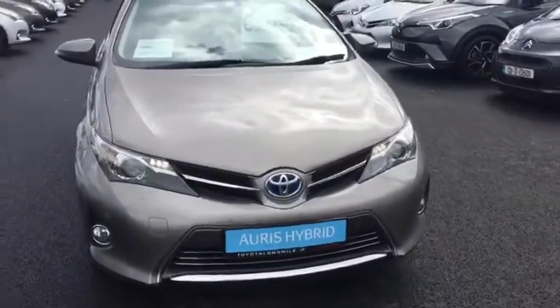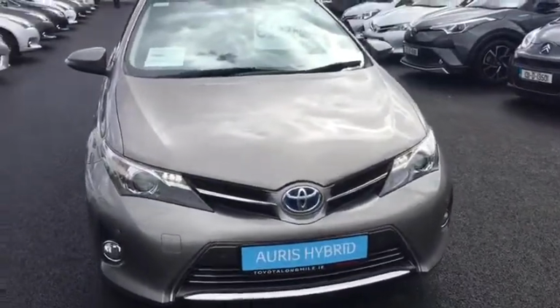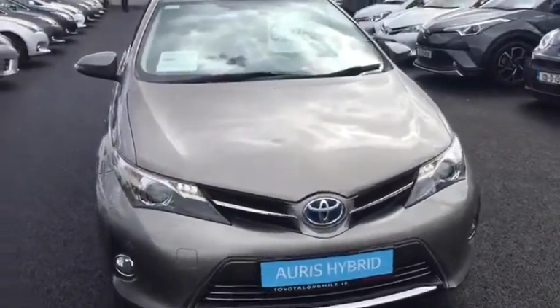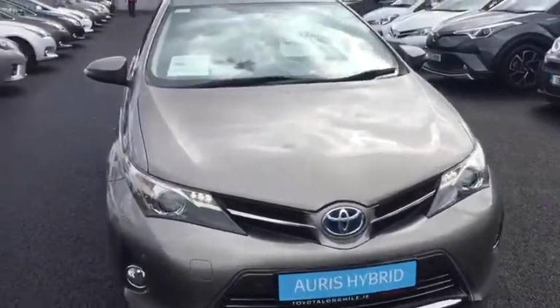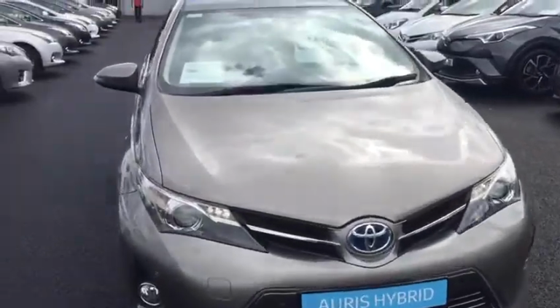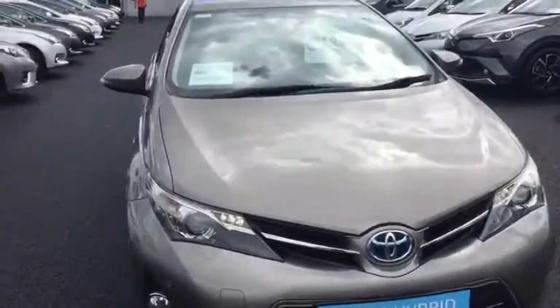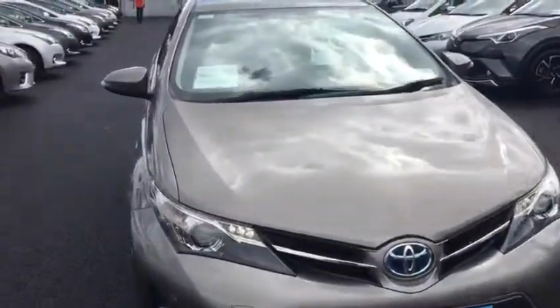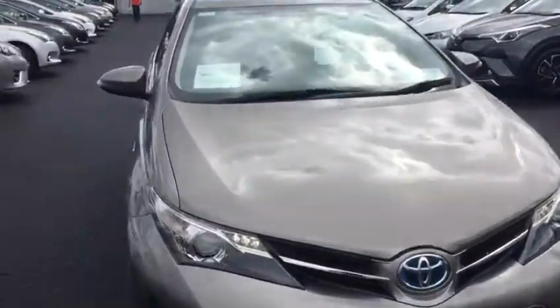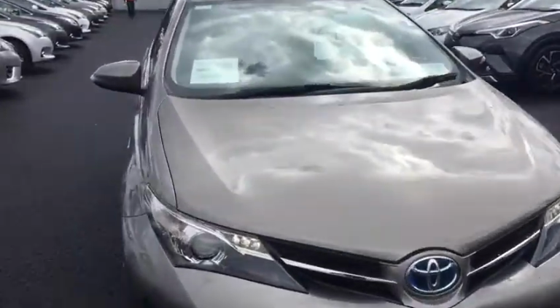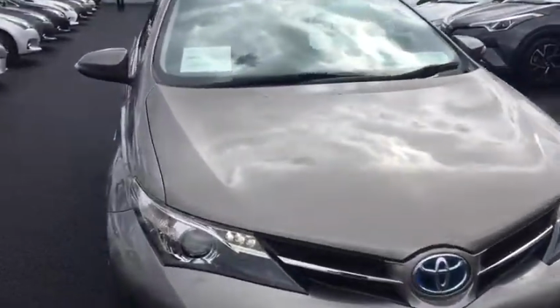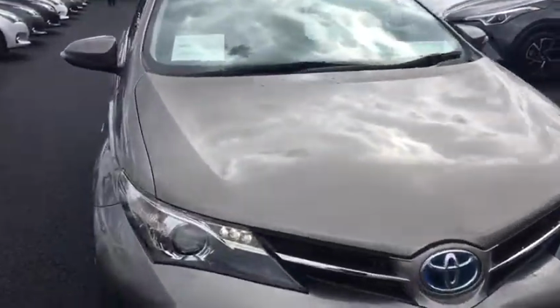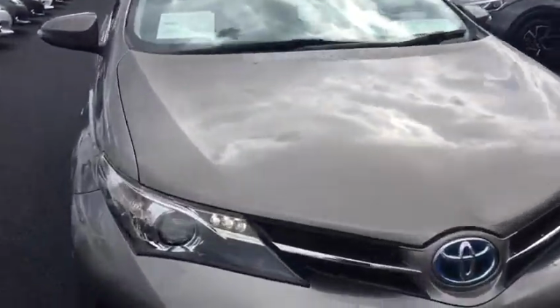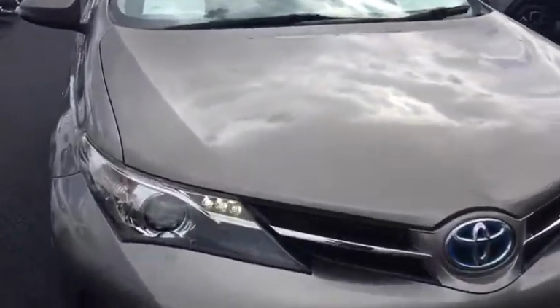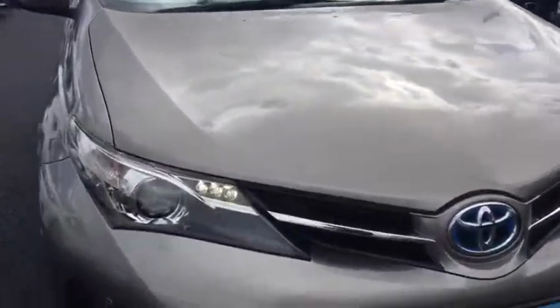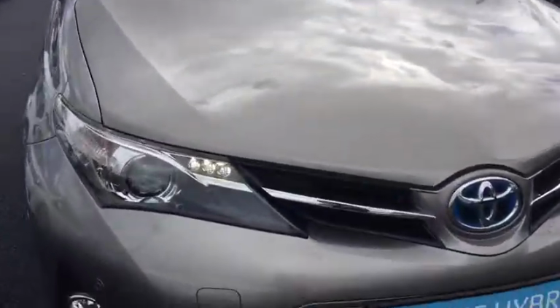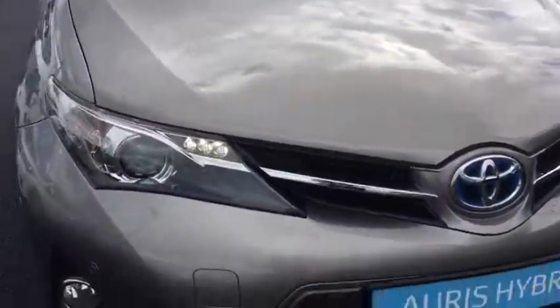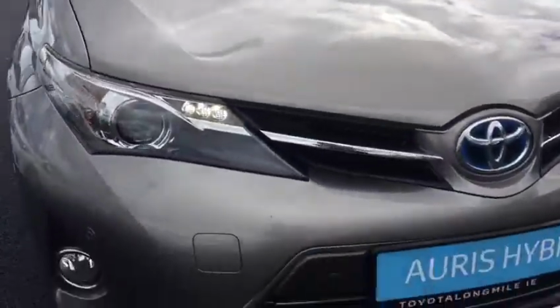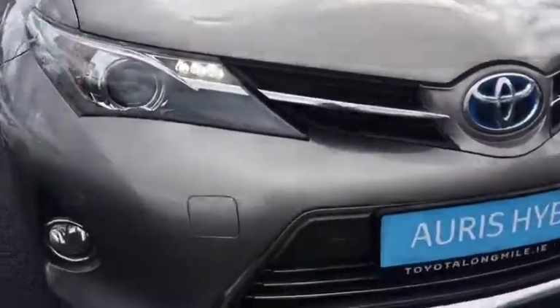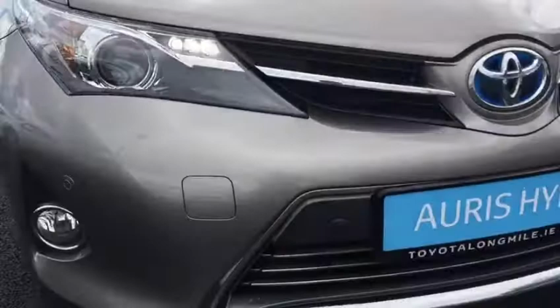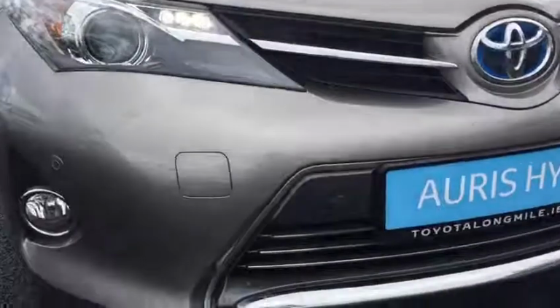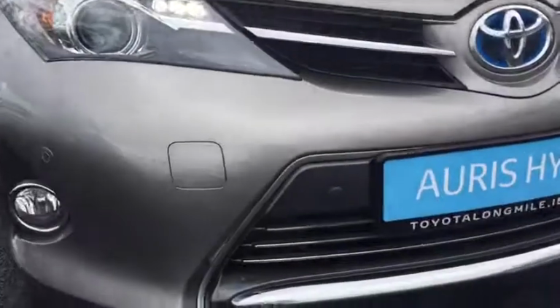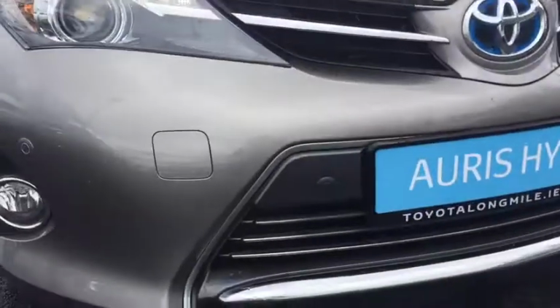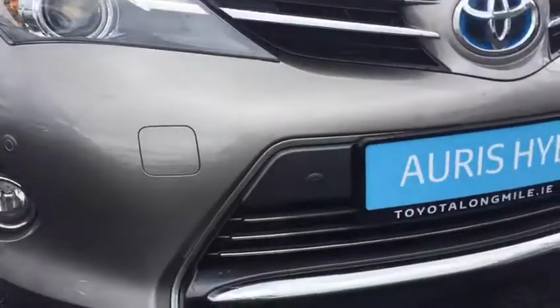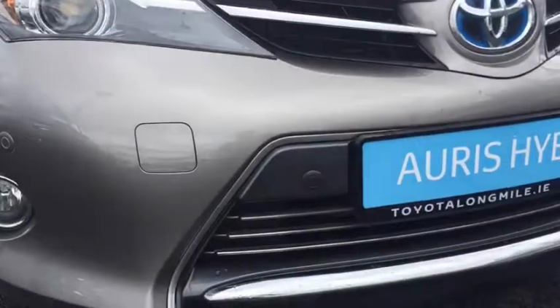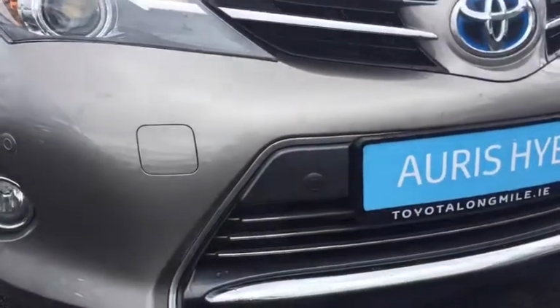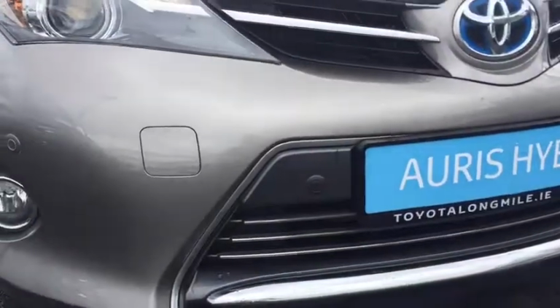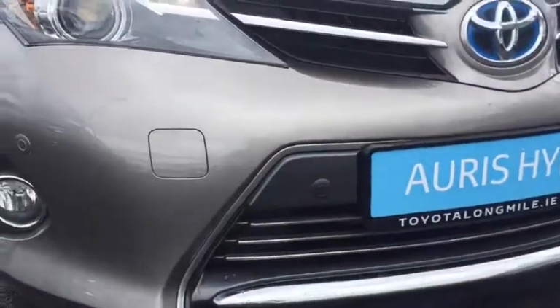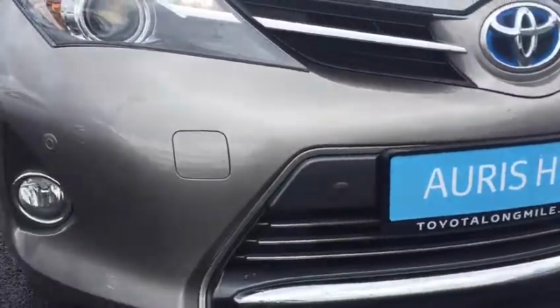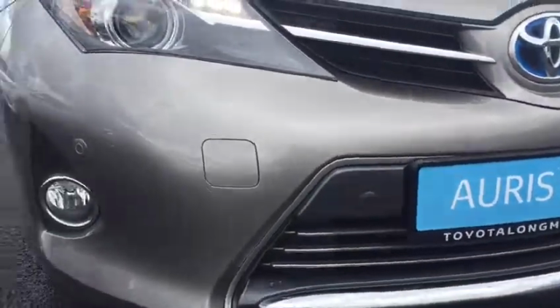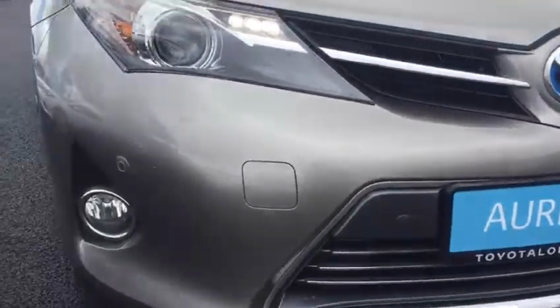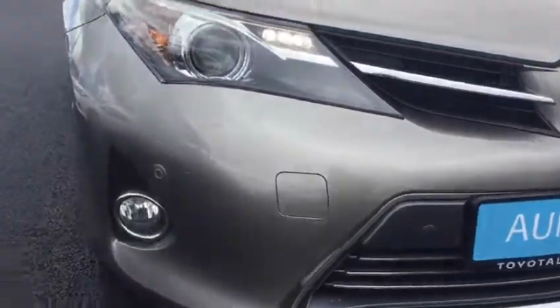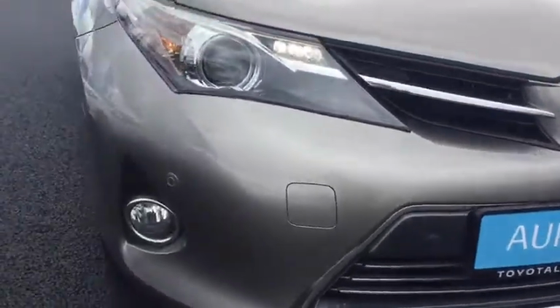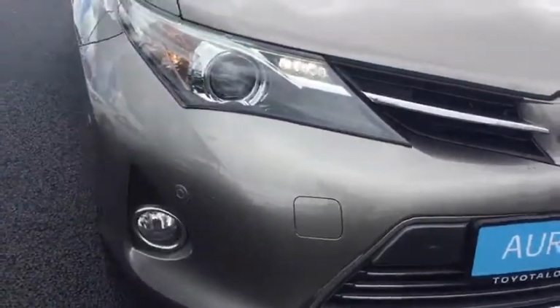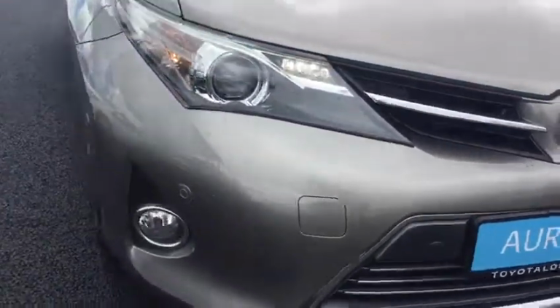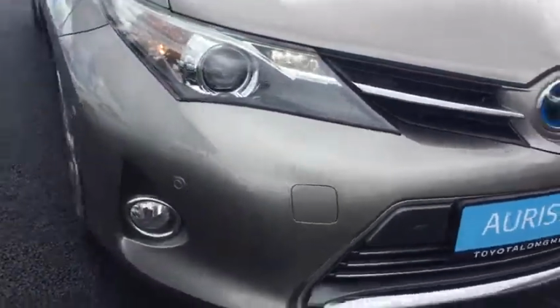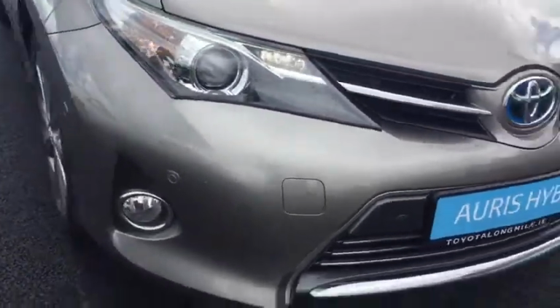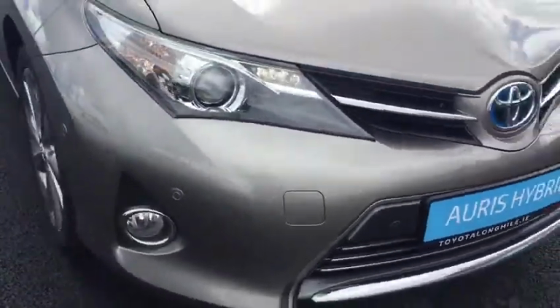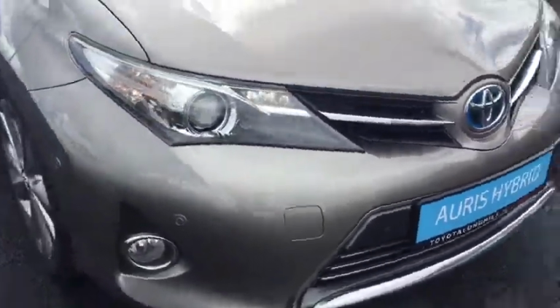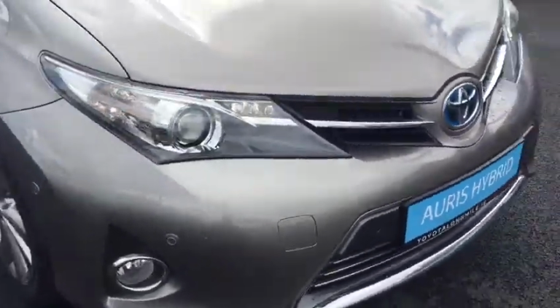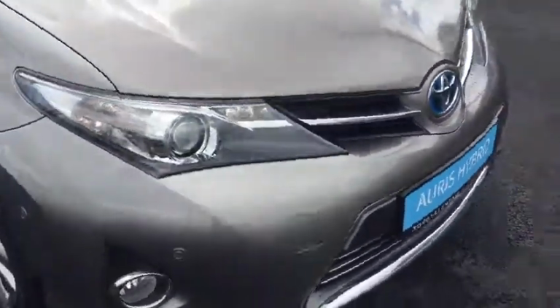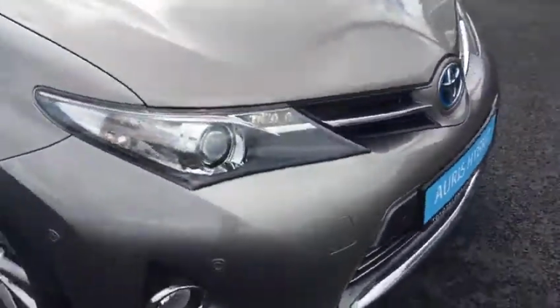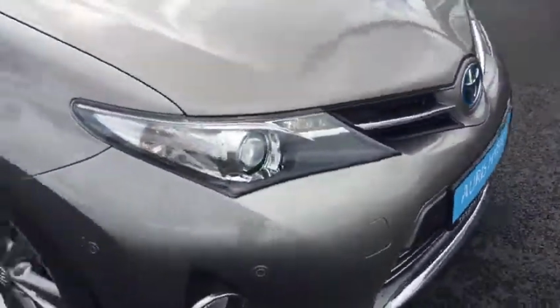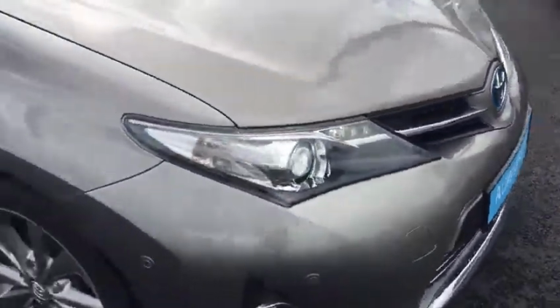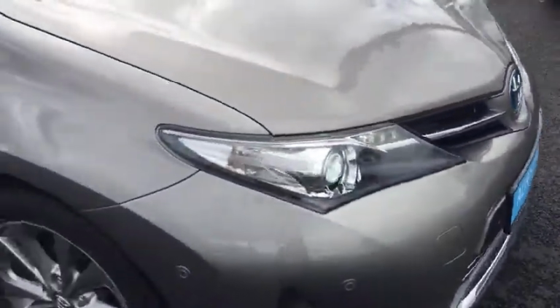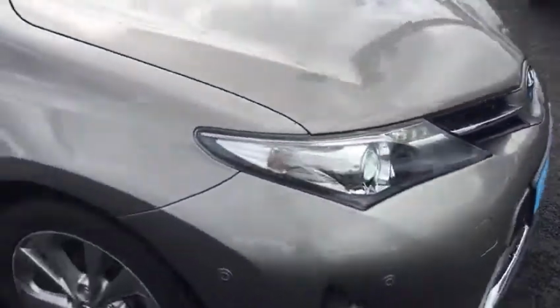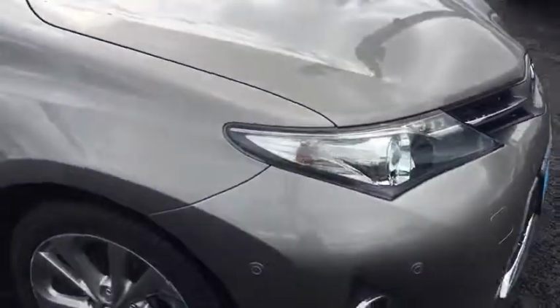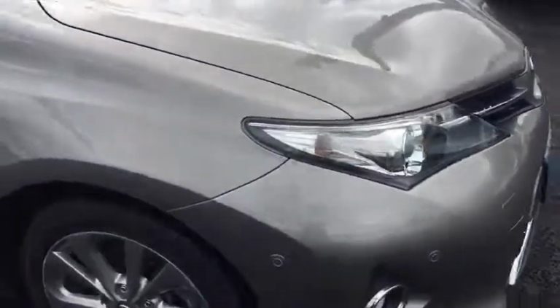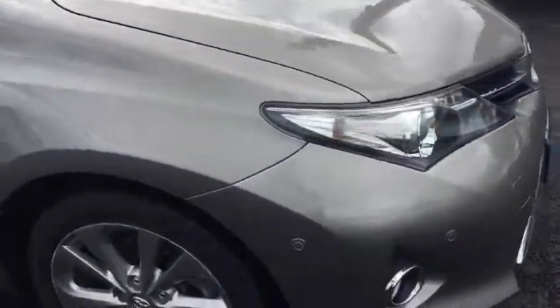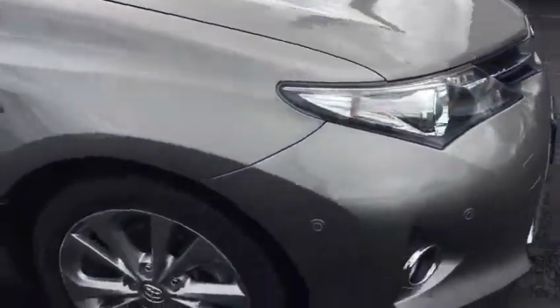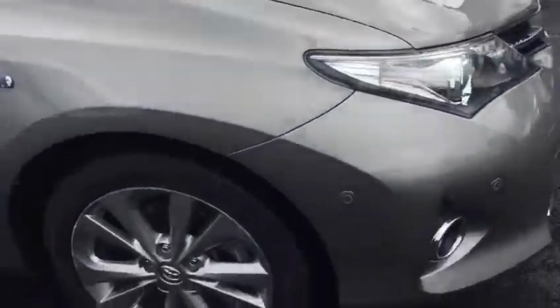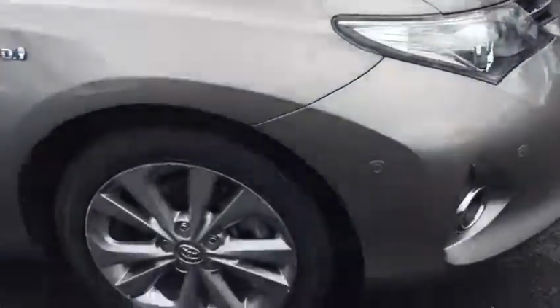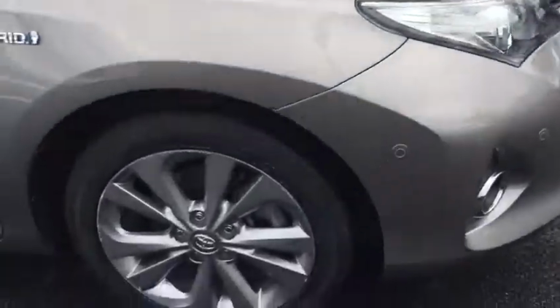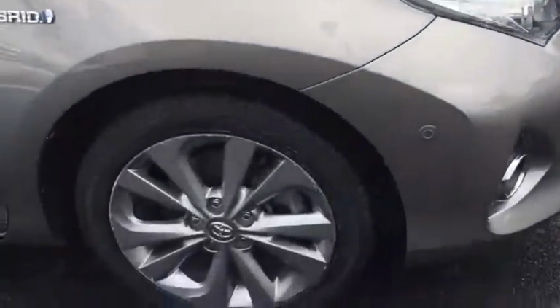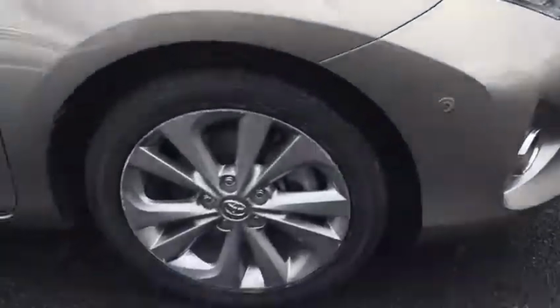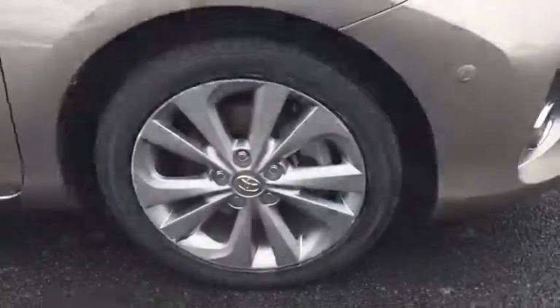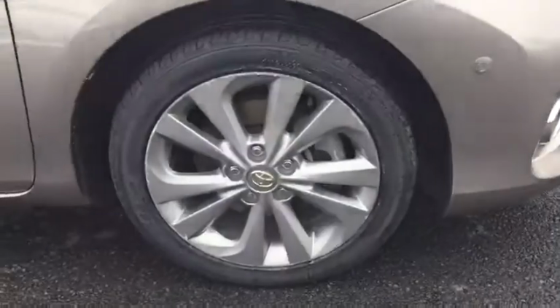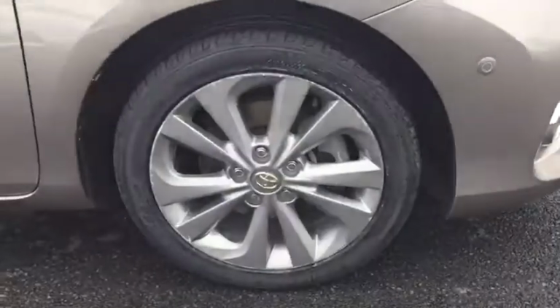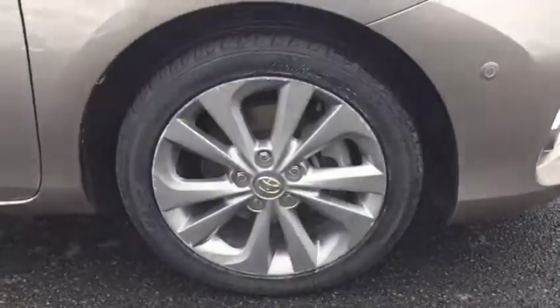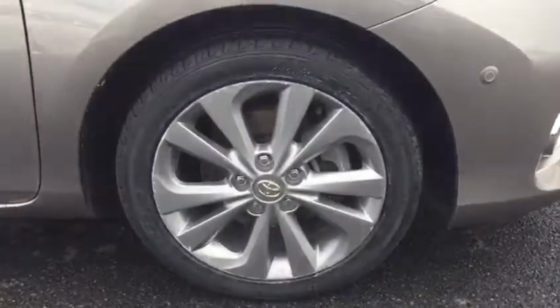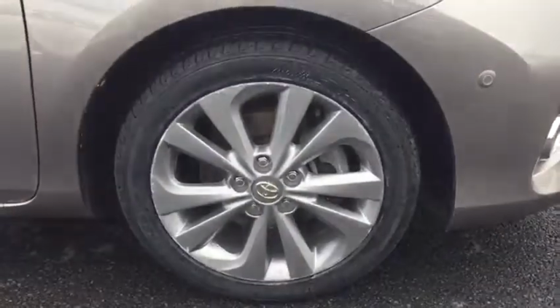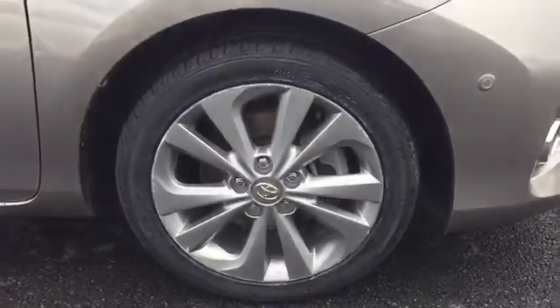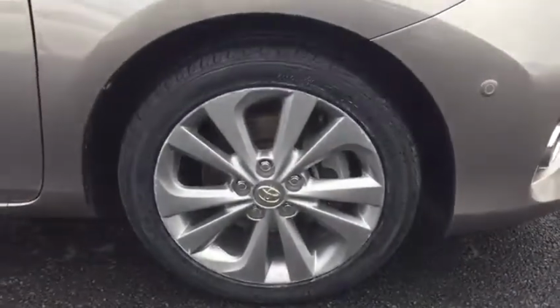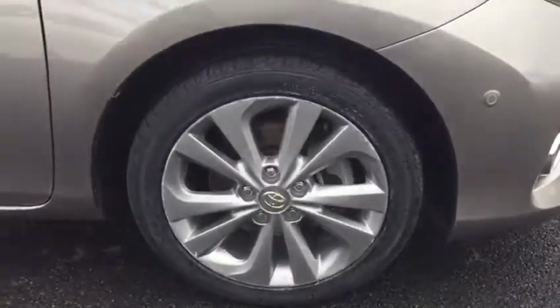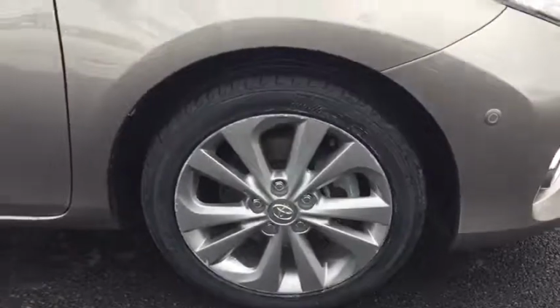In the luxury trim we have our front LED daytime running lights, front parking sensors, and front fog lights. We also have our 17 inch alloy wheels.